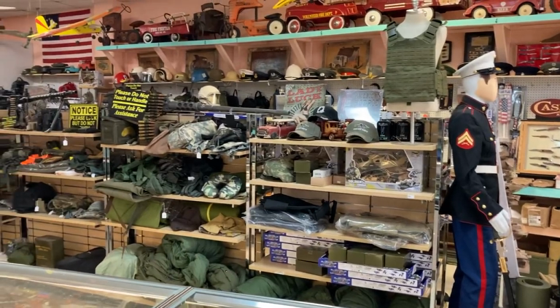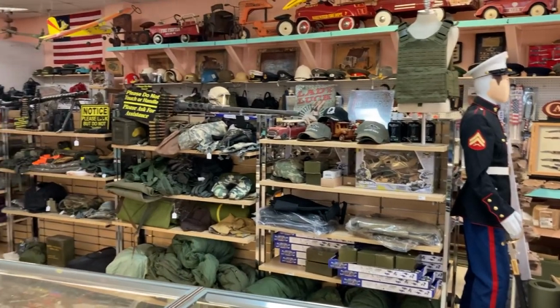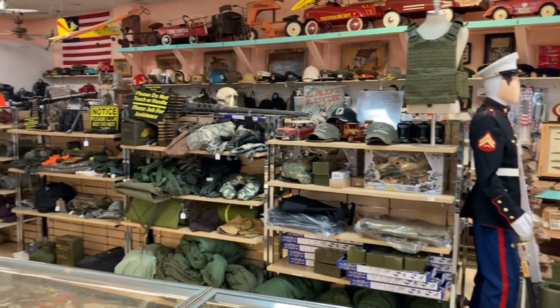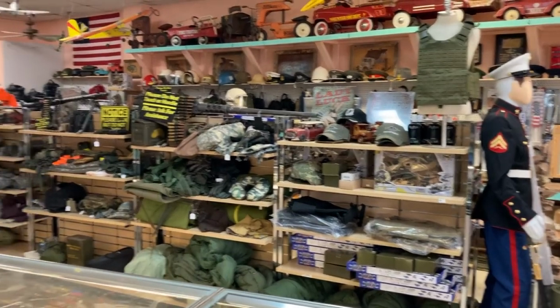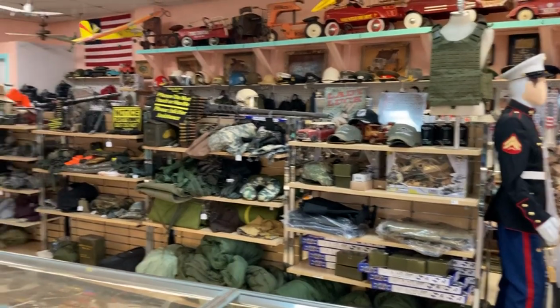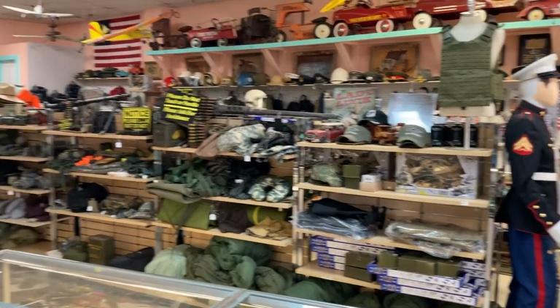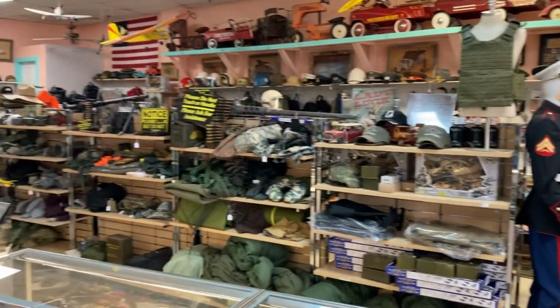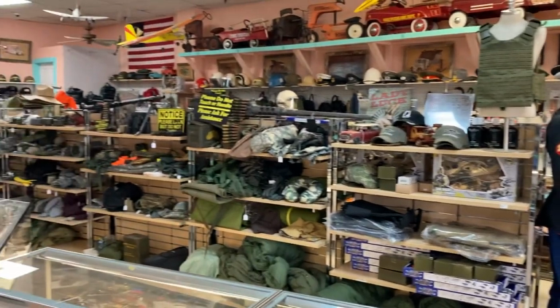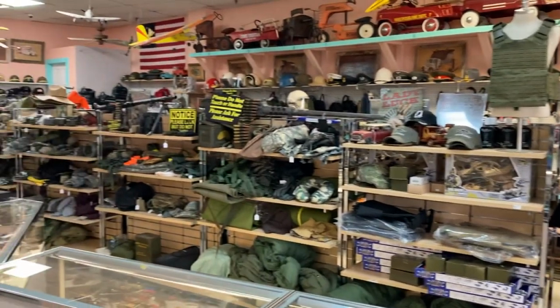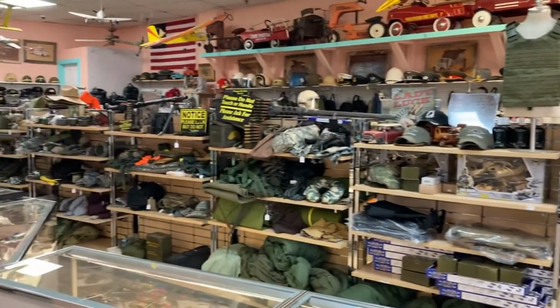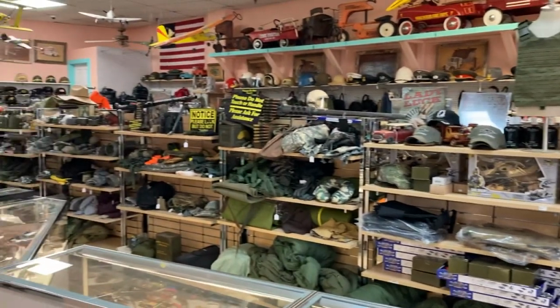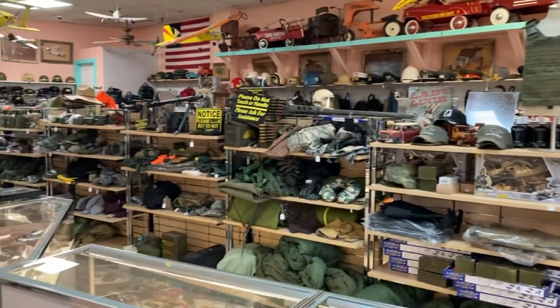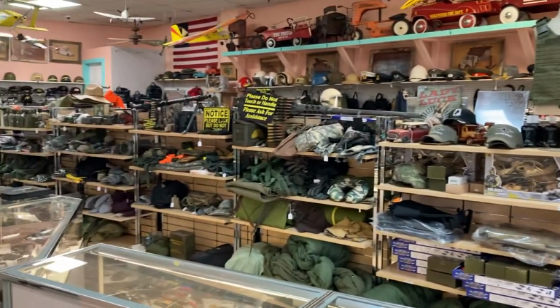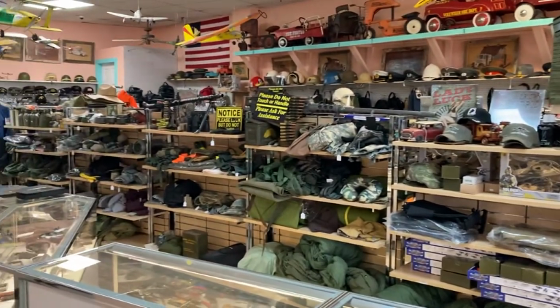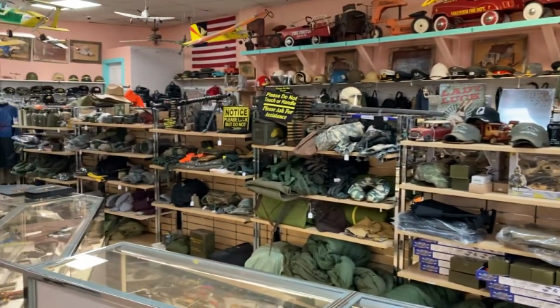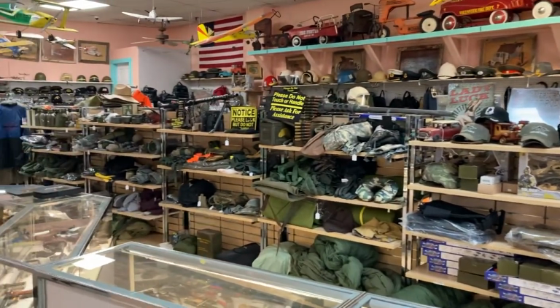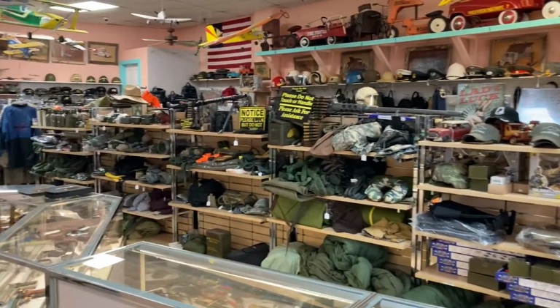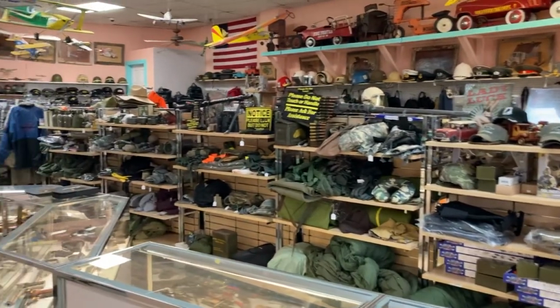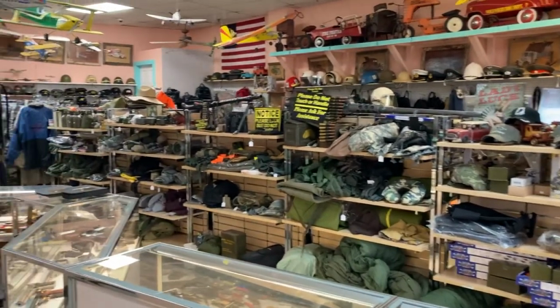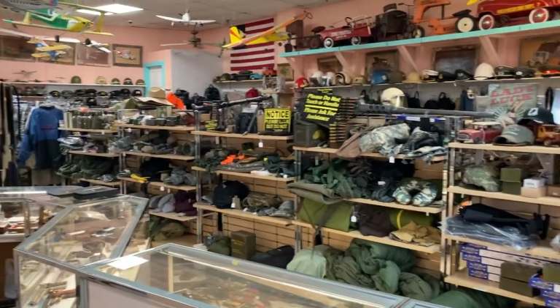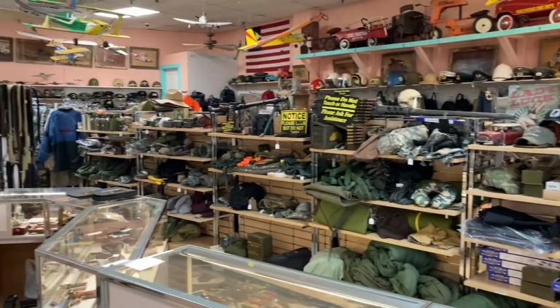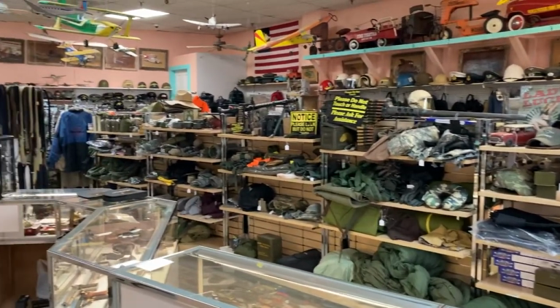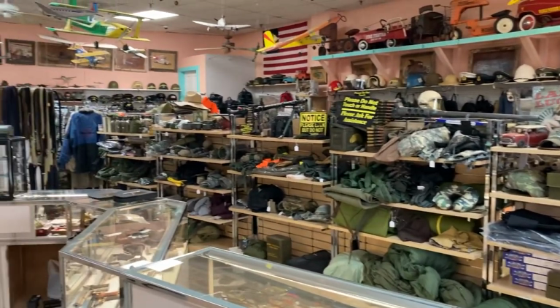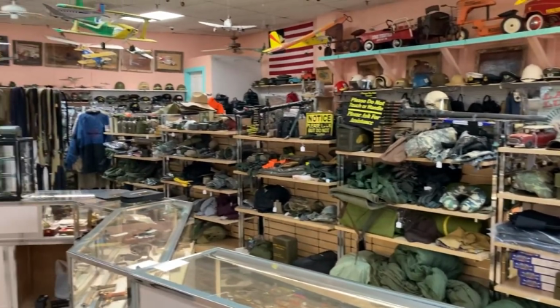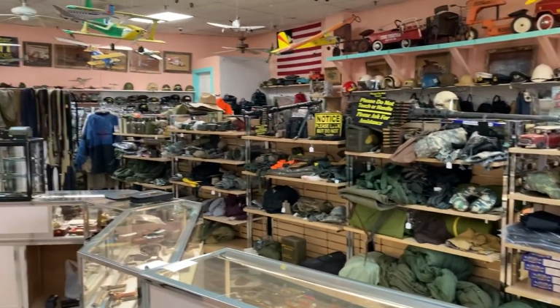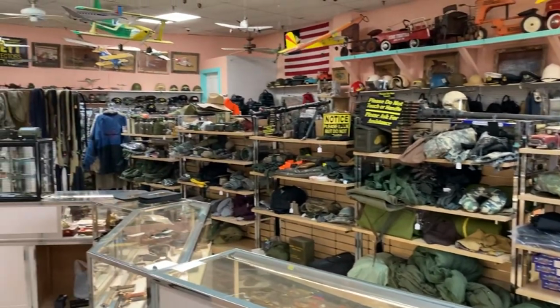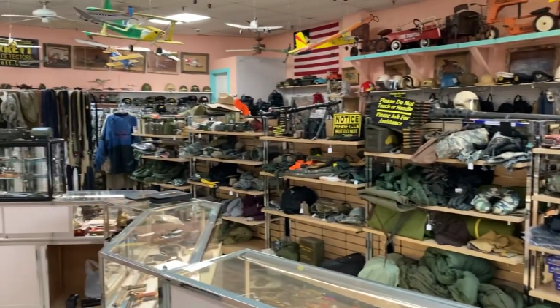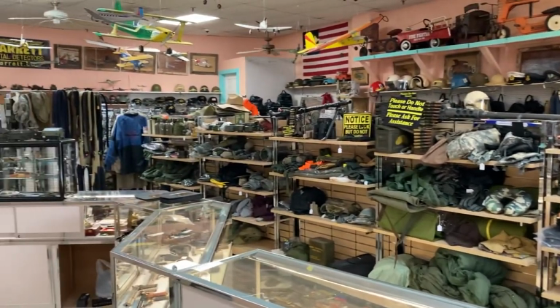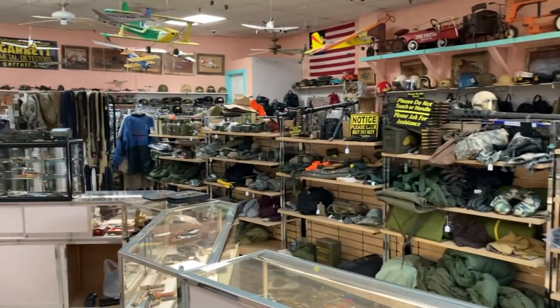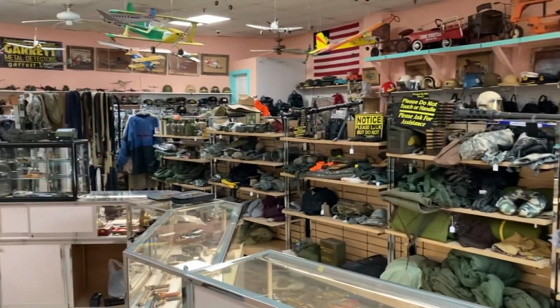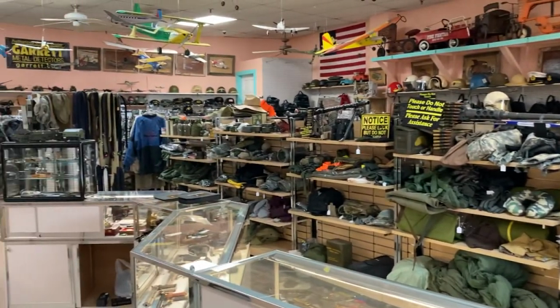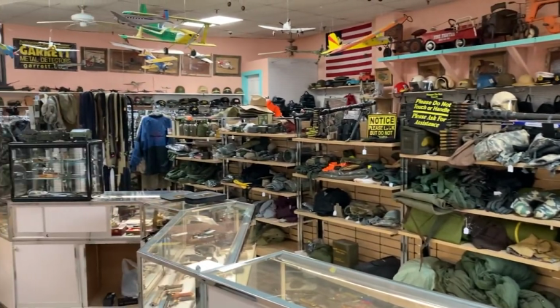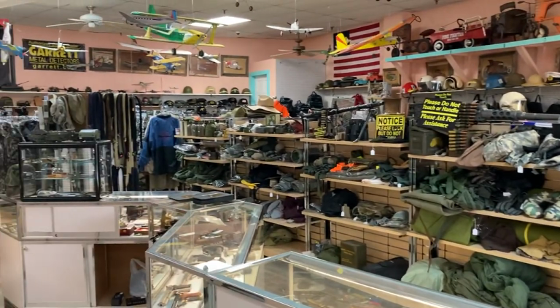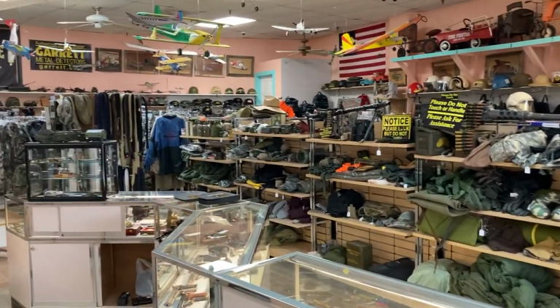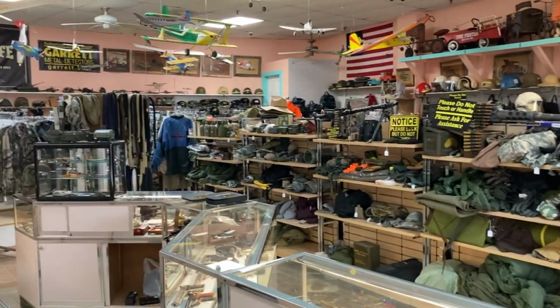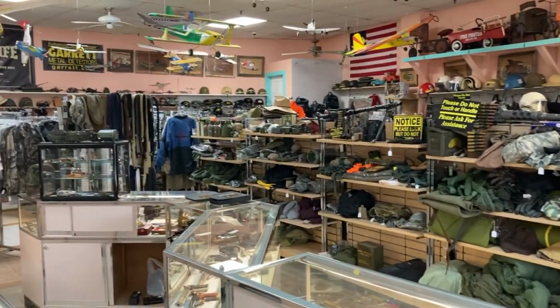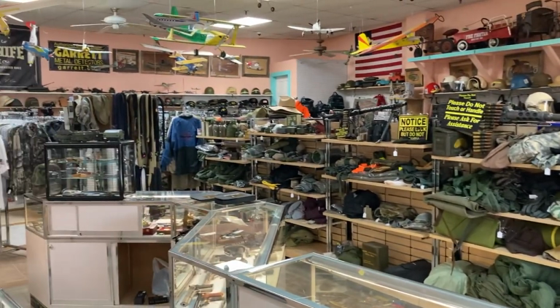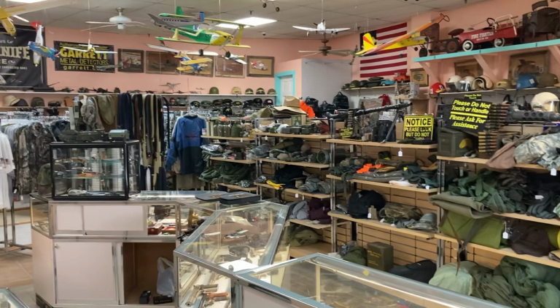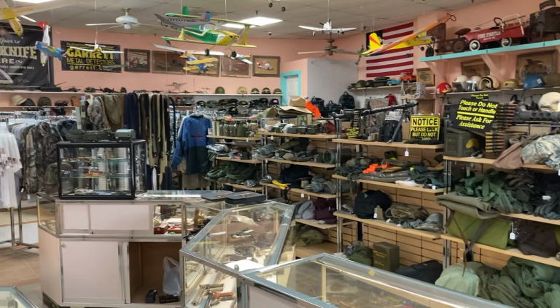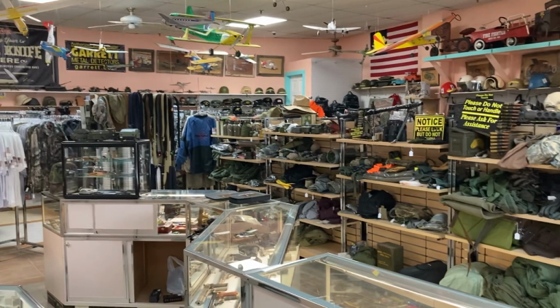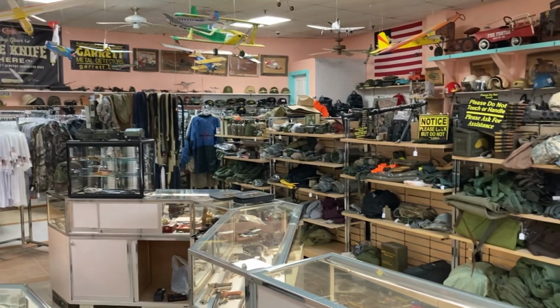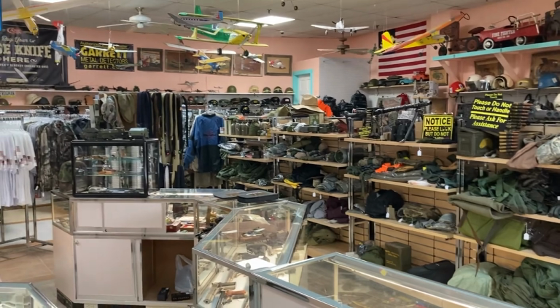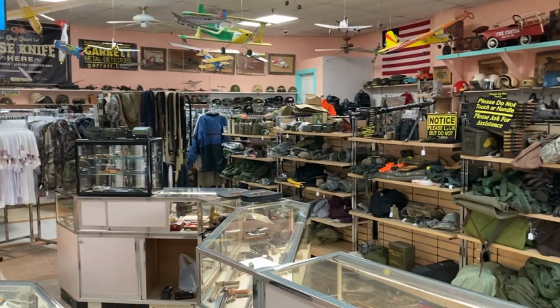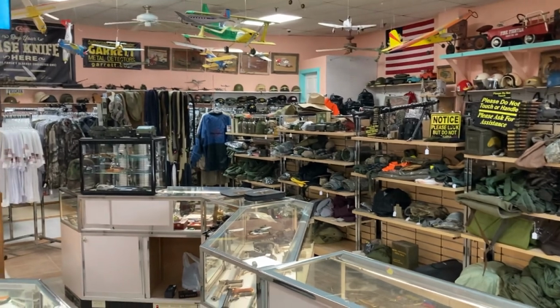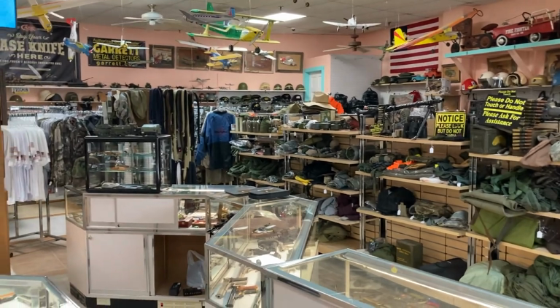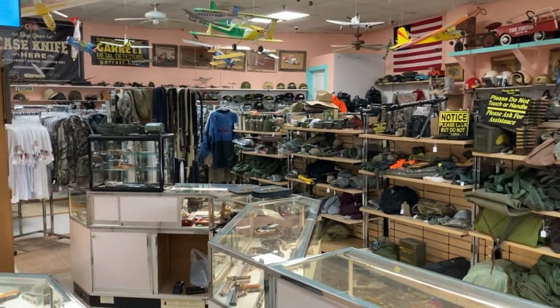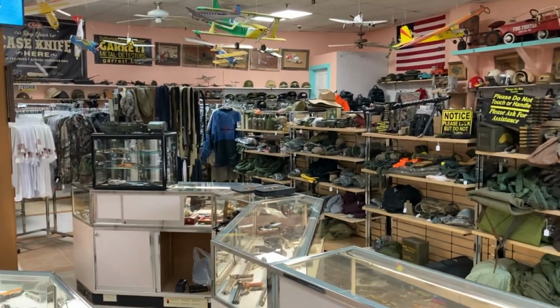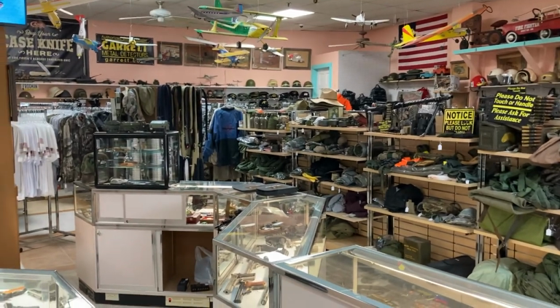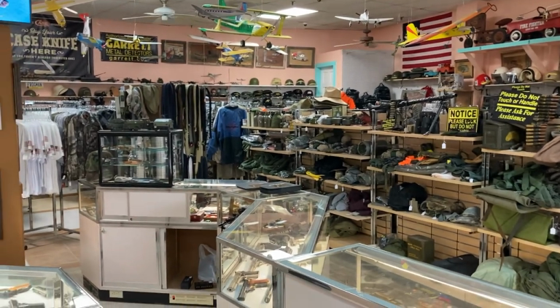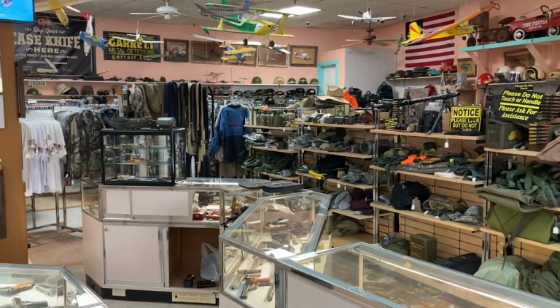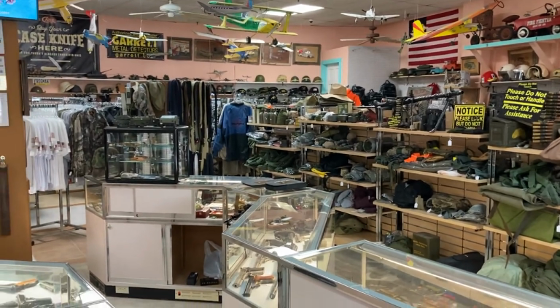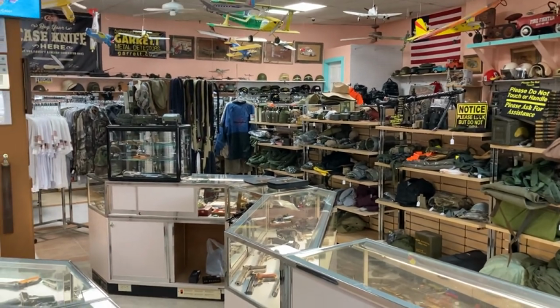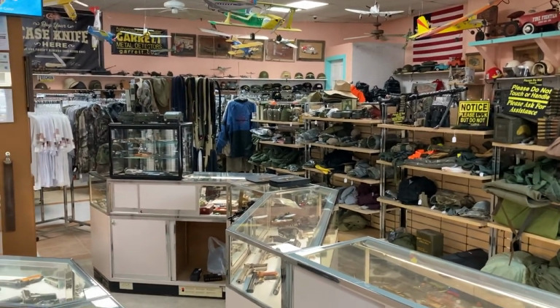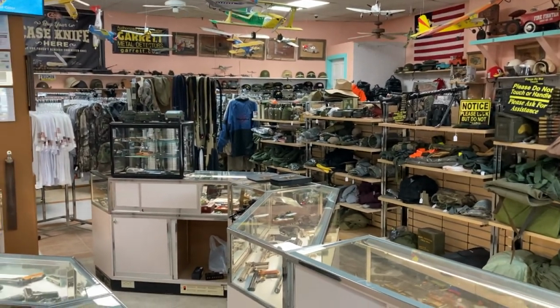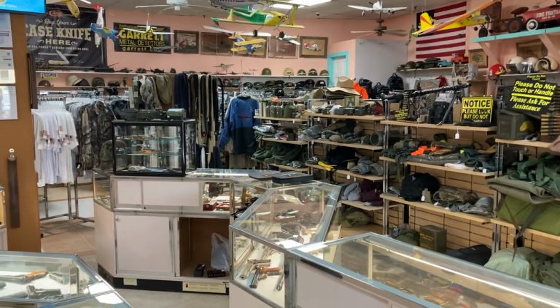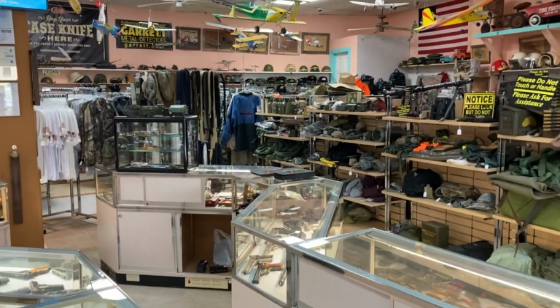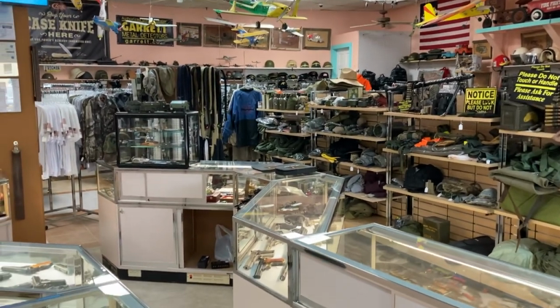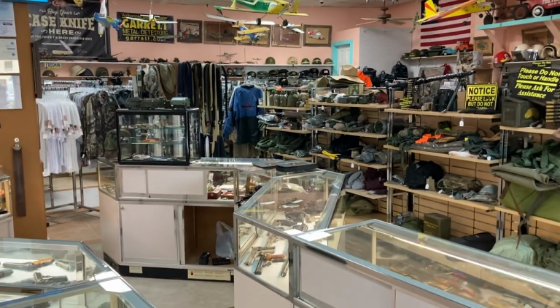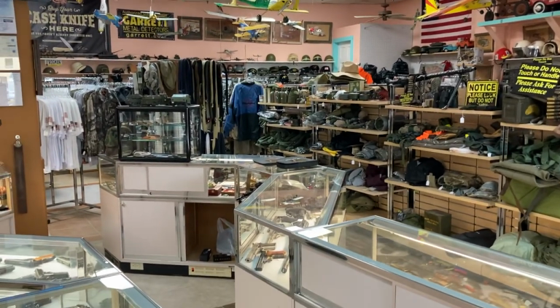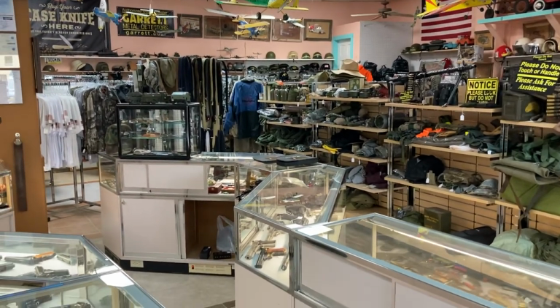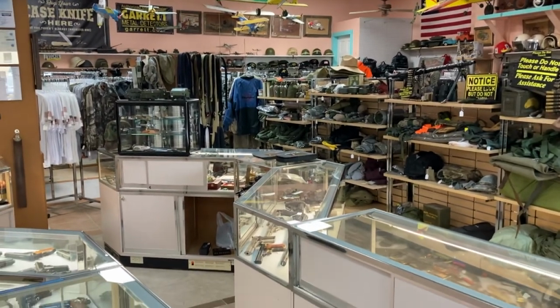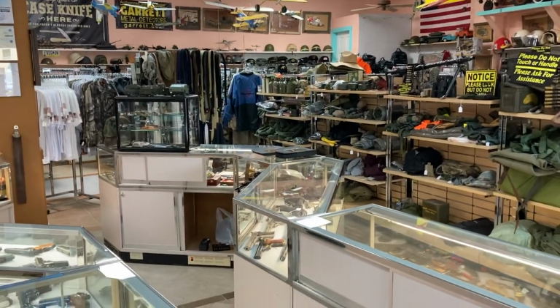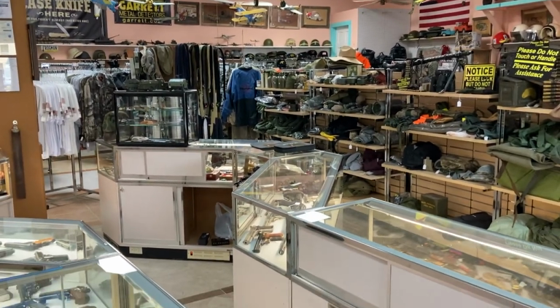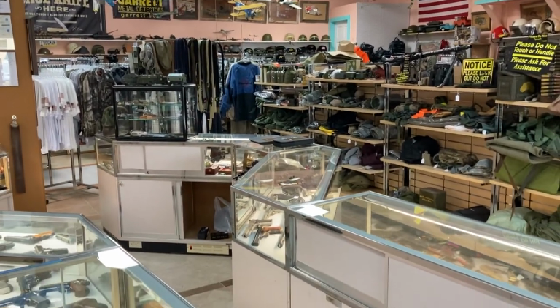Greetings, everyone, from sunny Stuart, Florida. This is Foremost Army Navy Surplus. Let me give you a little shot of the store here.